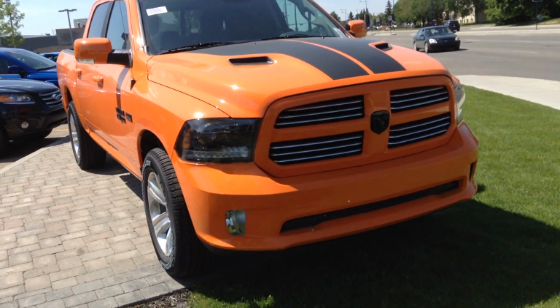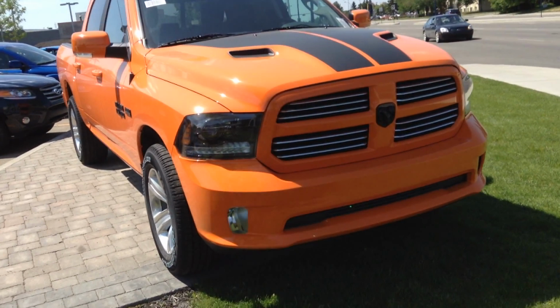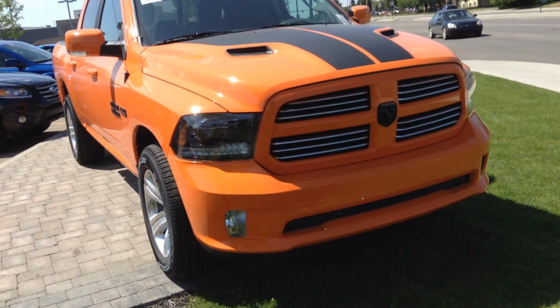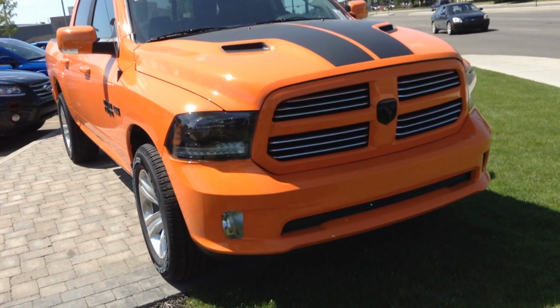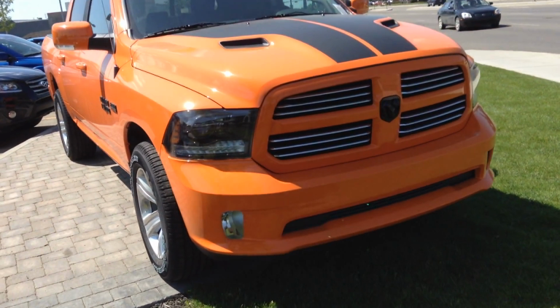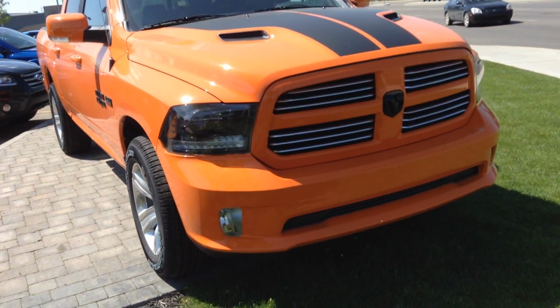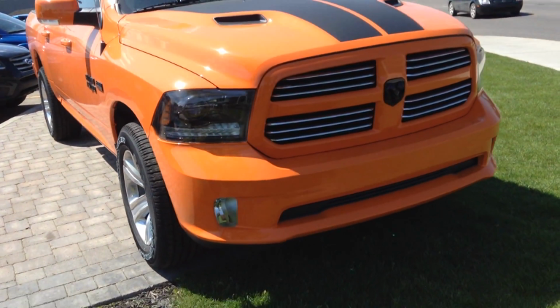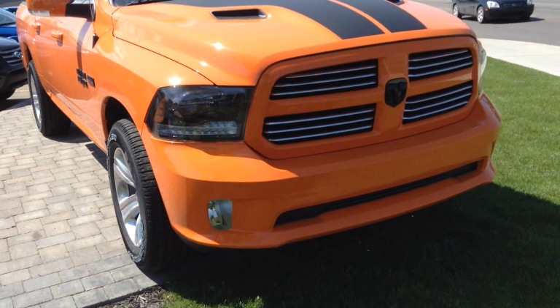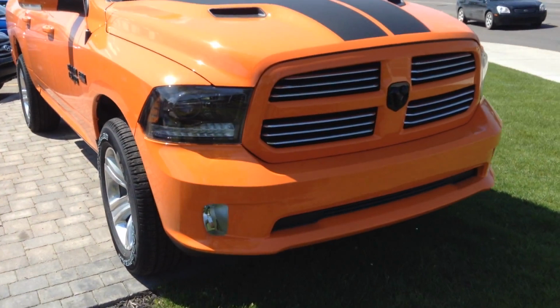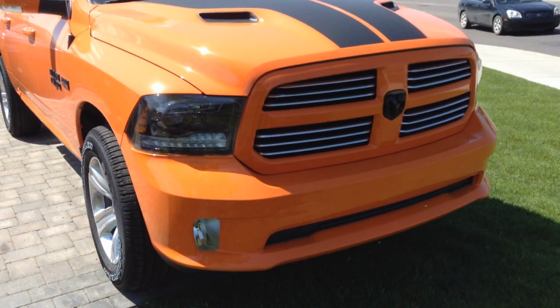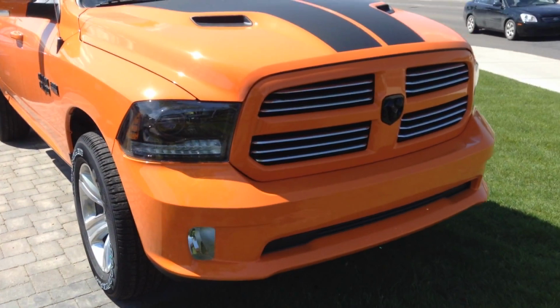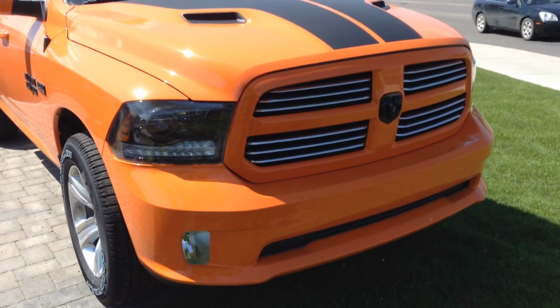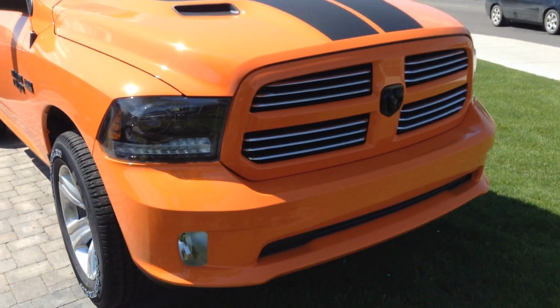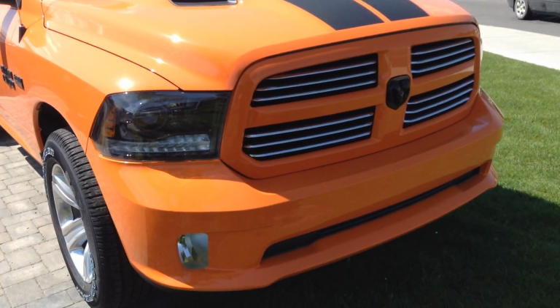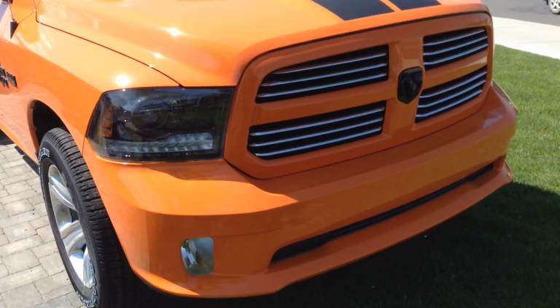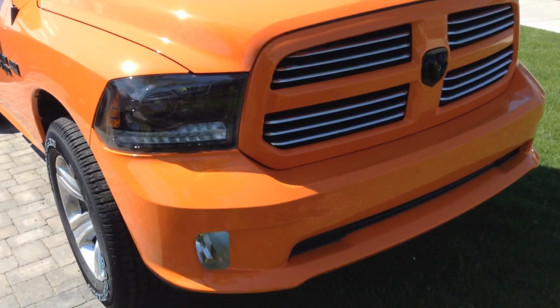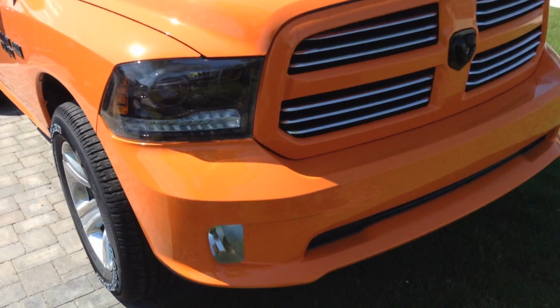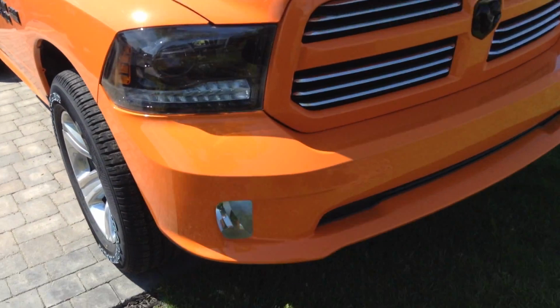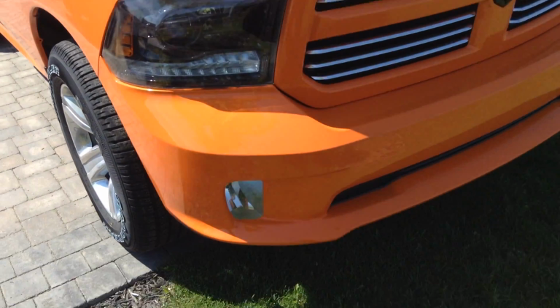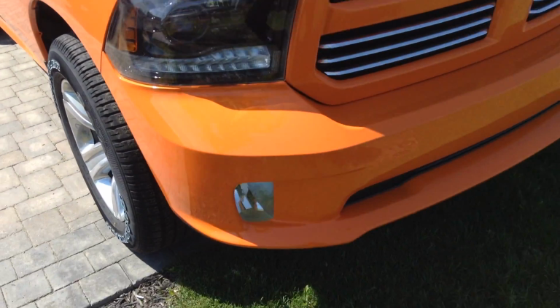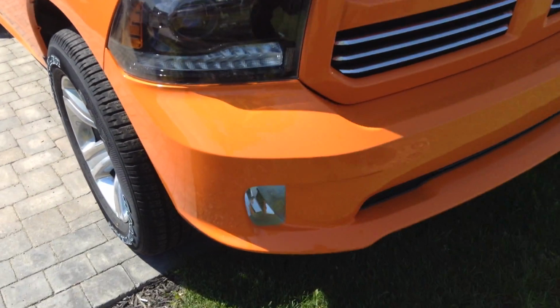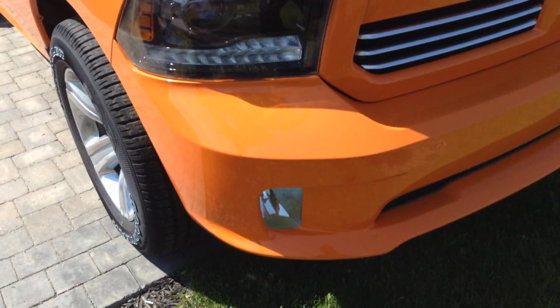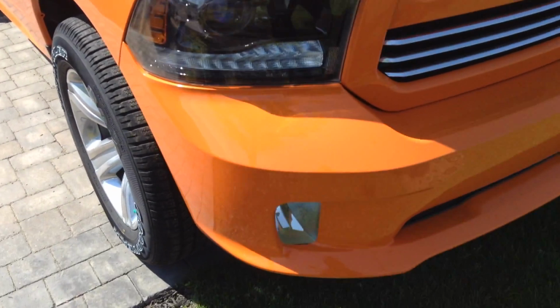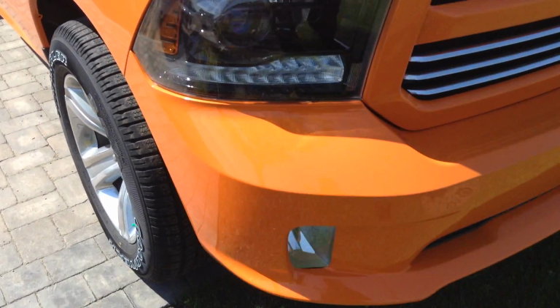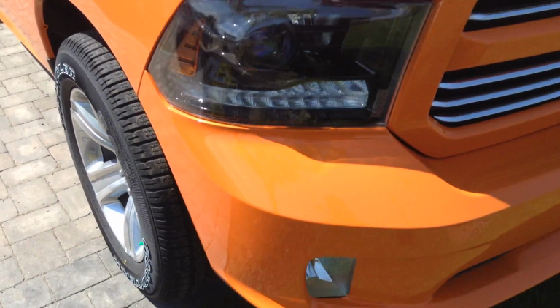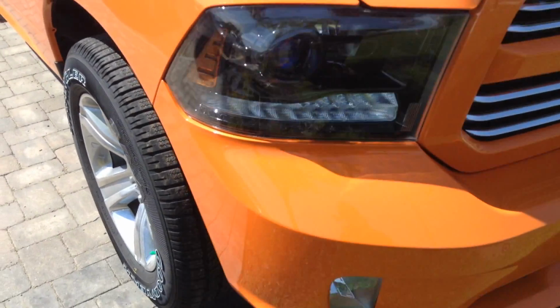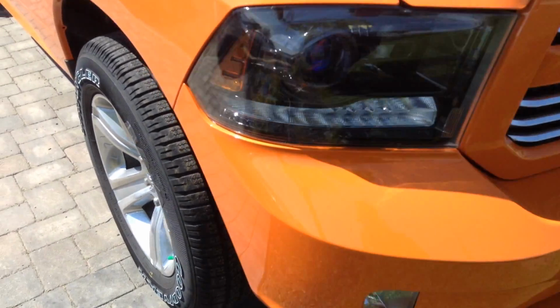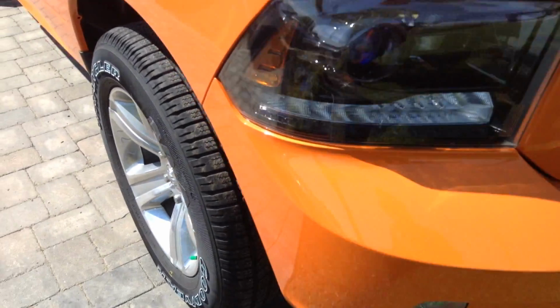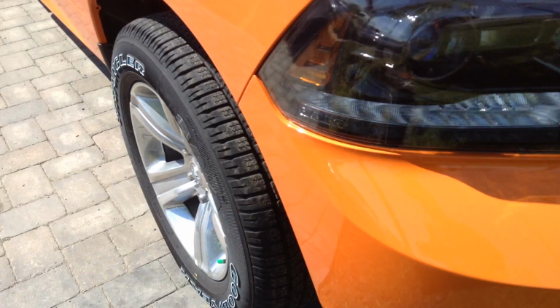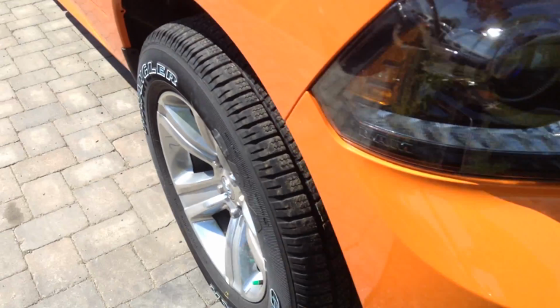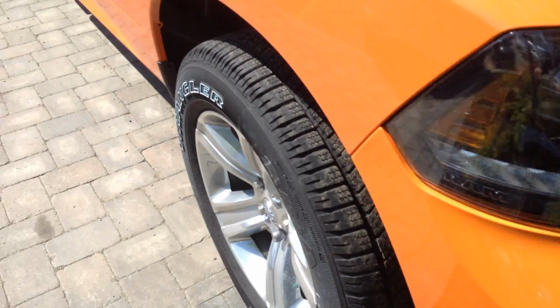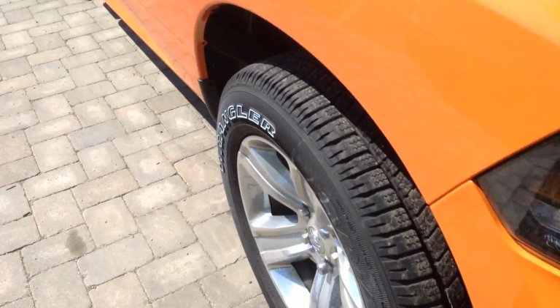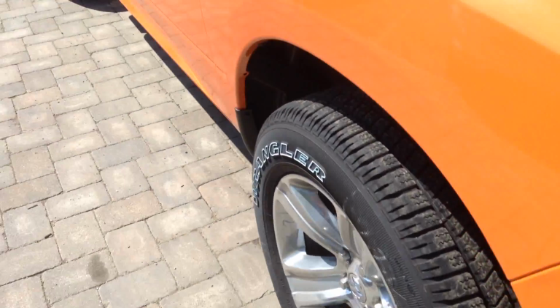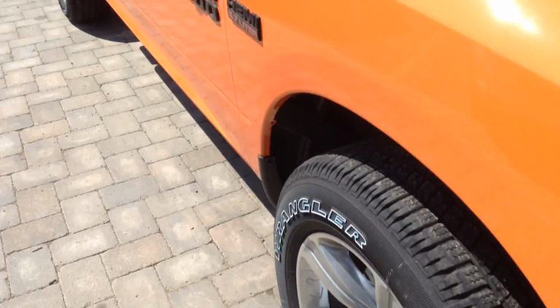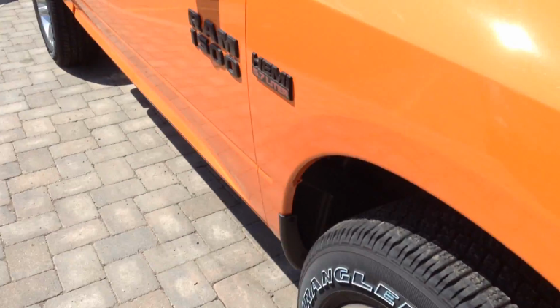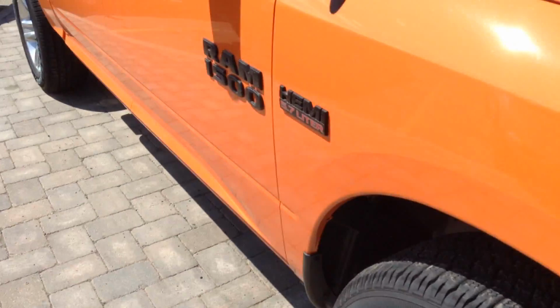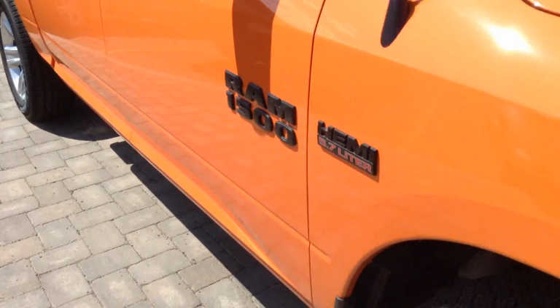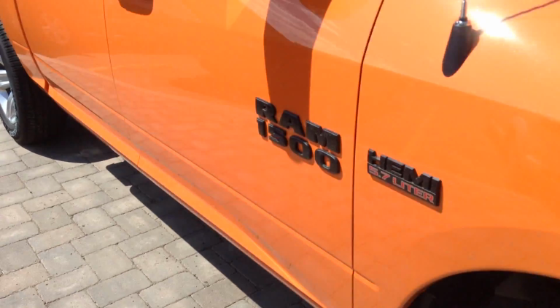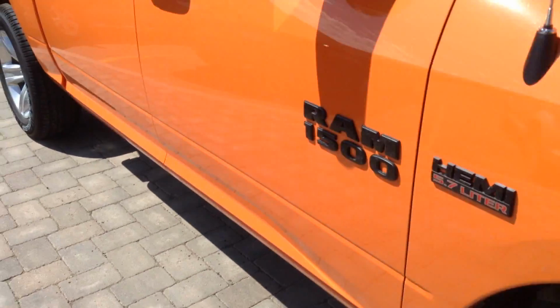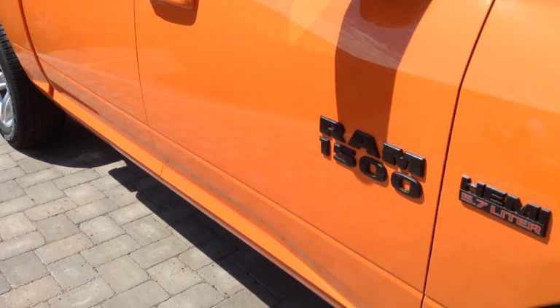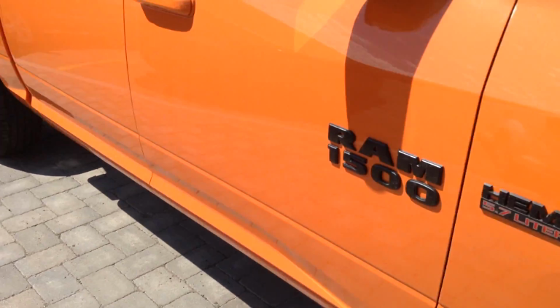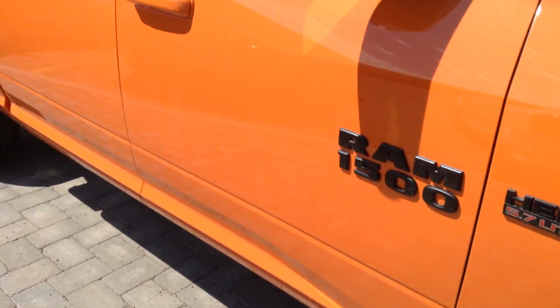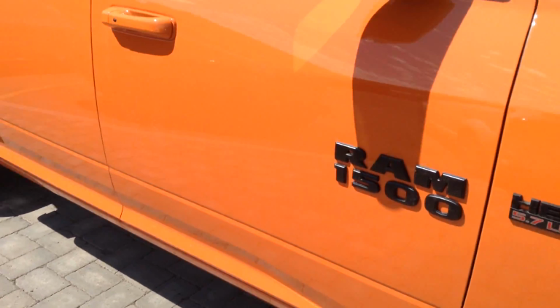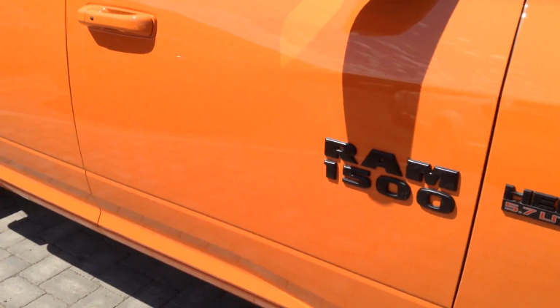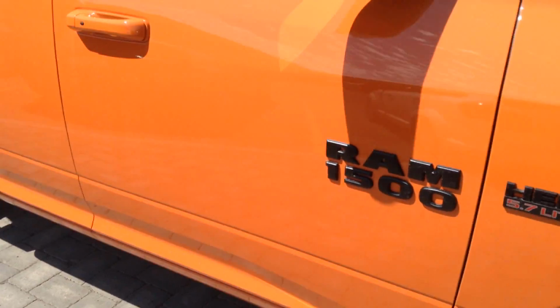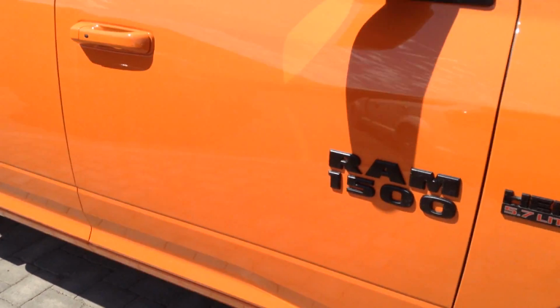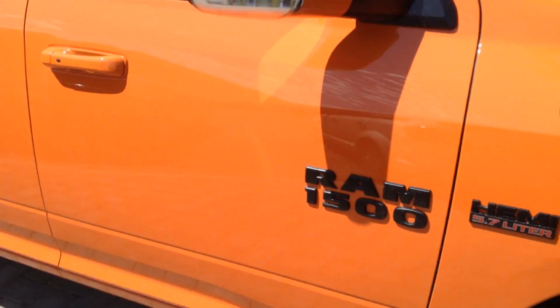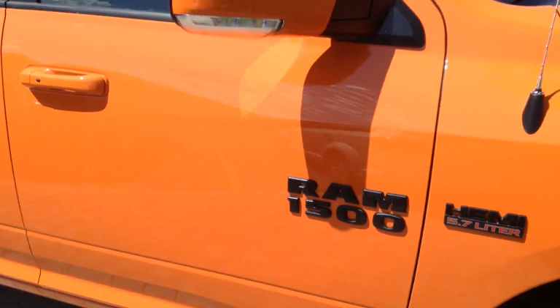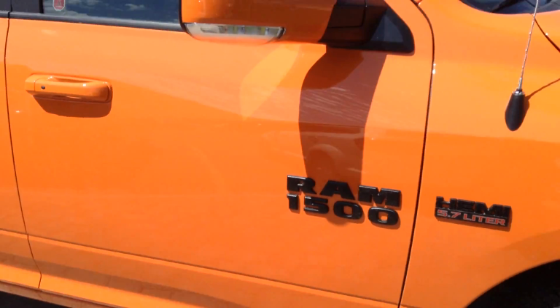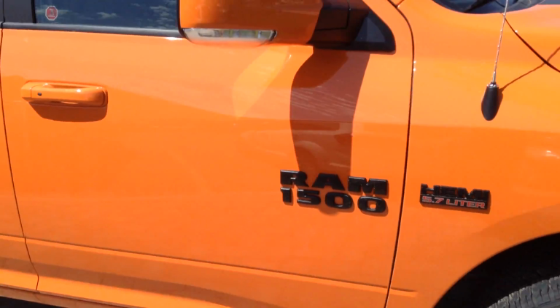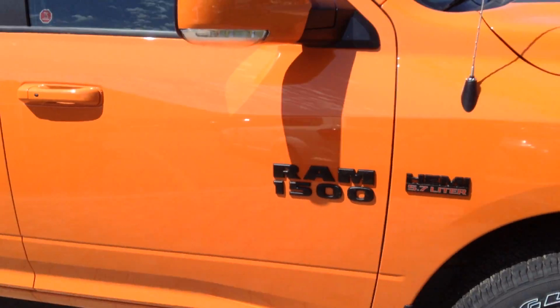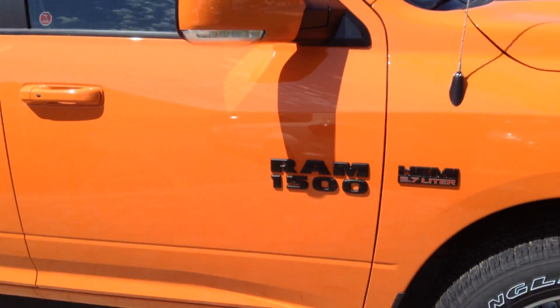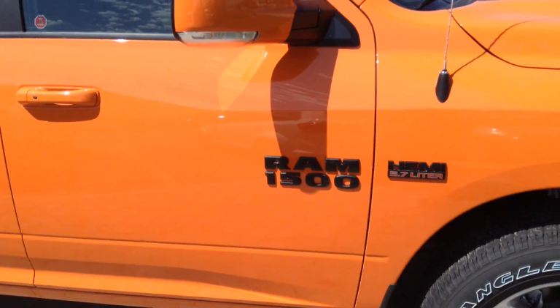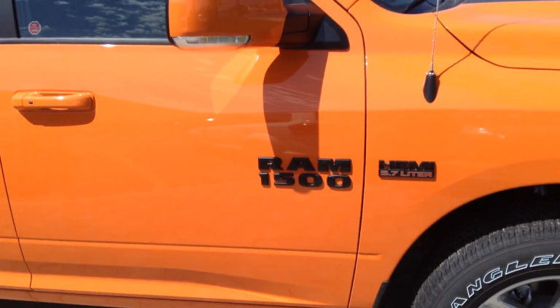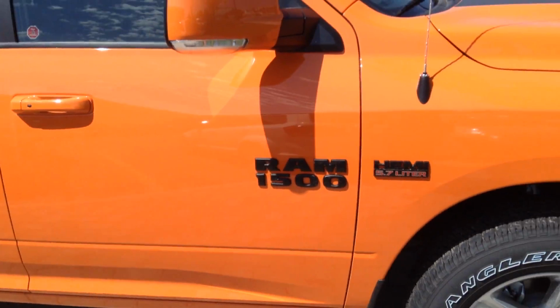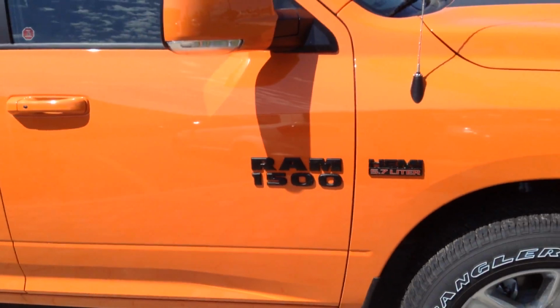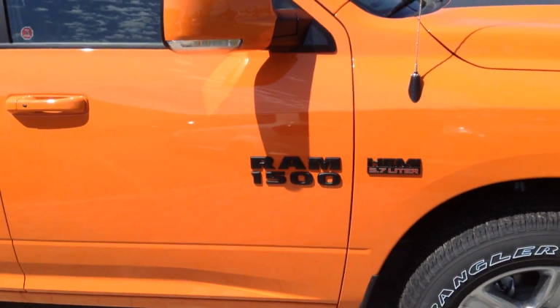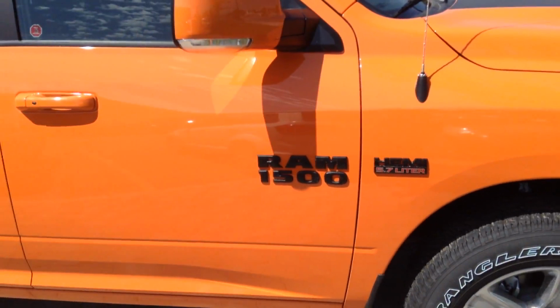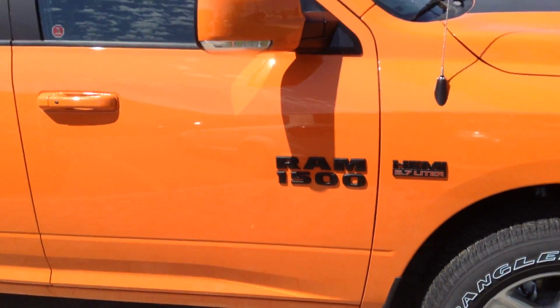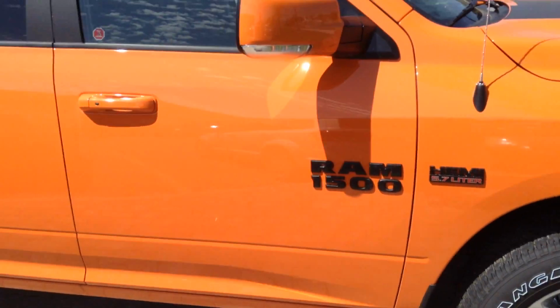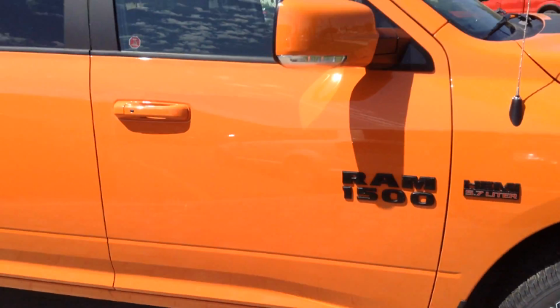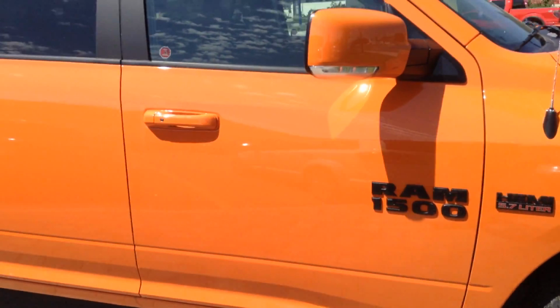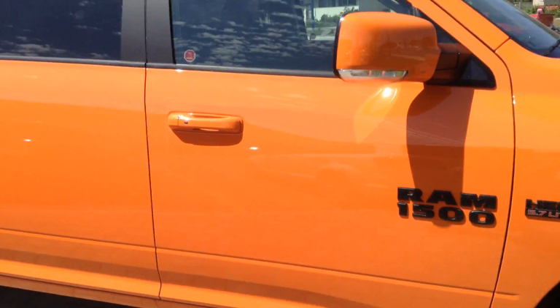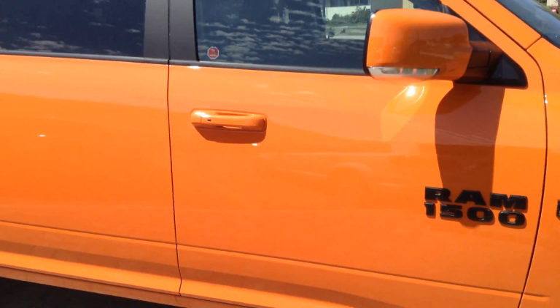It's obviously the body colour grille and body colour bumper, the fog lamps, and 20 inch wheels.